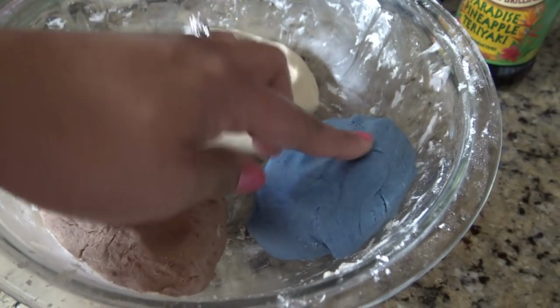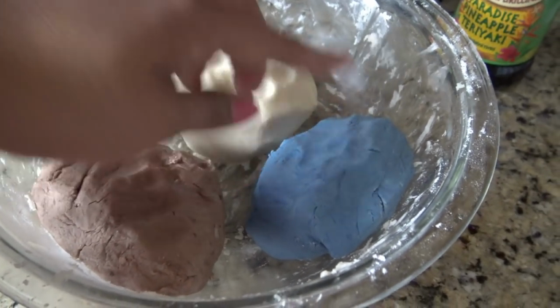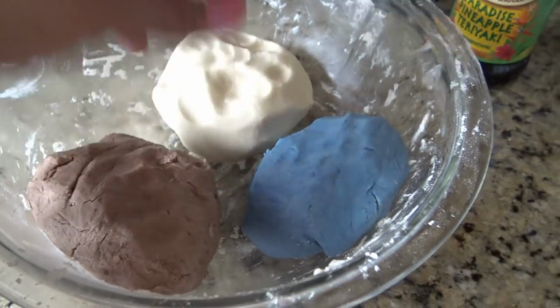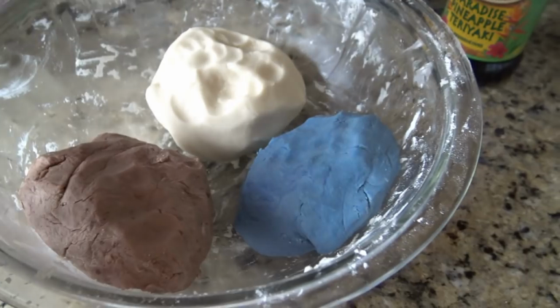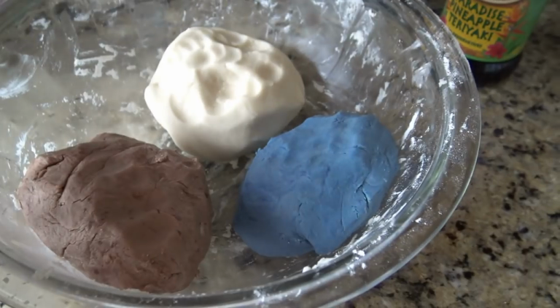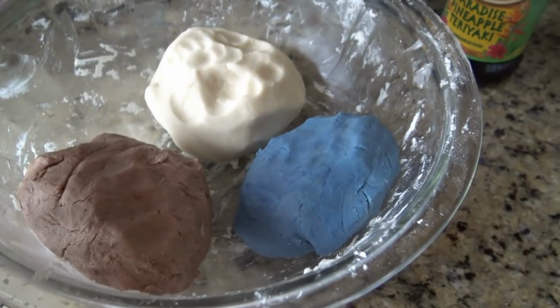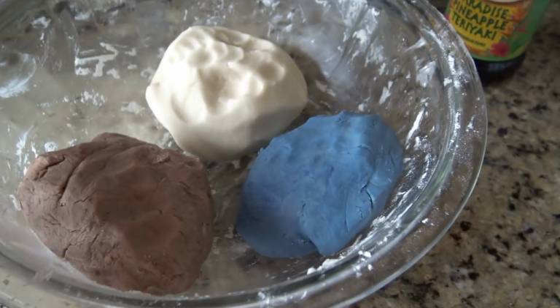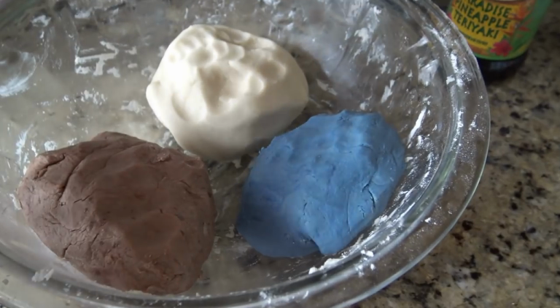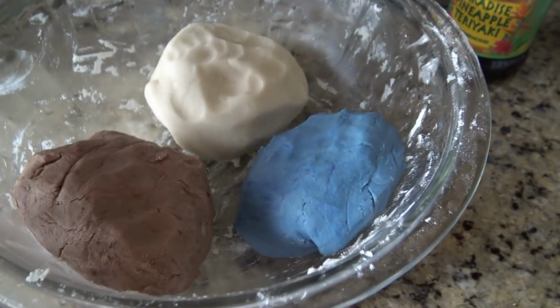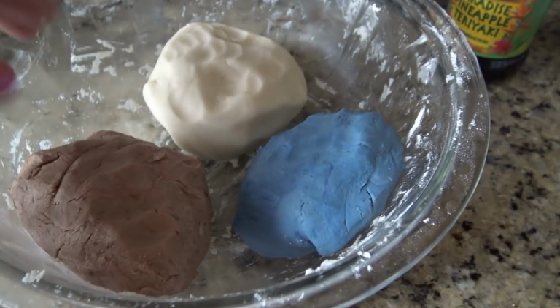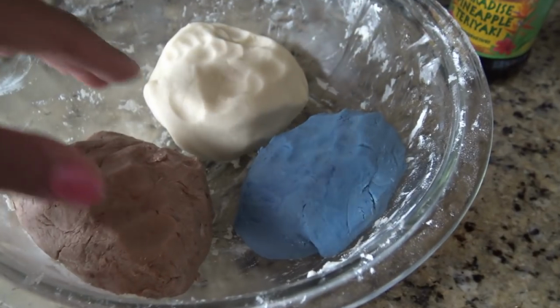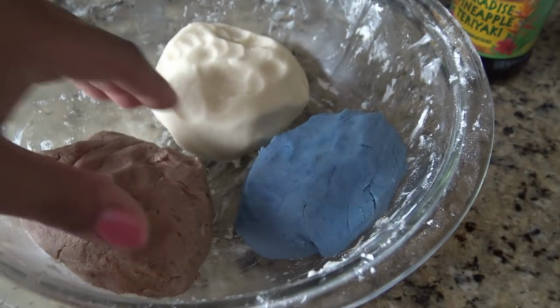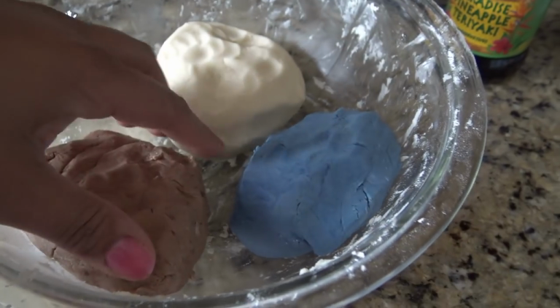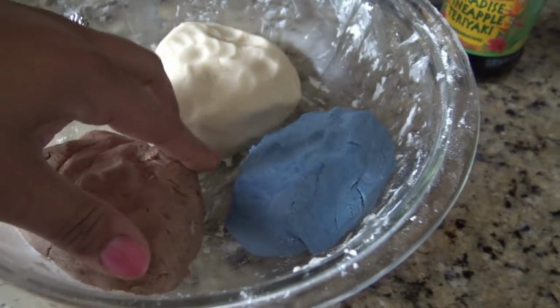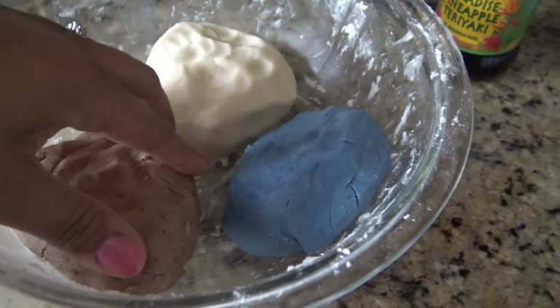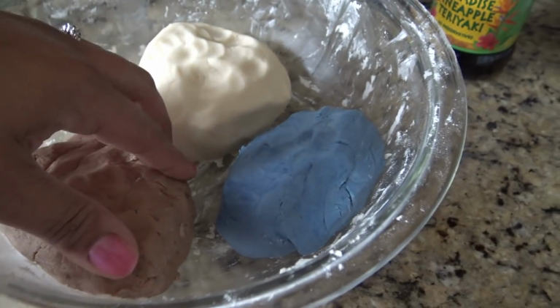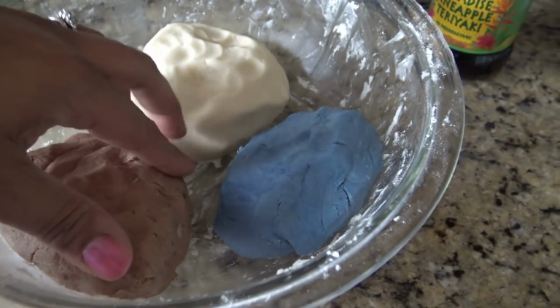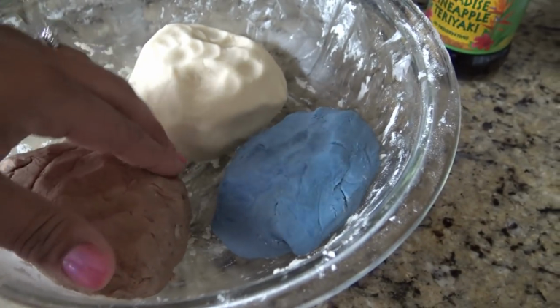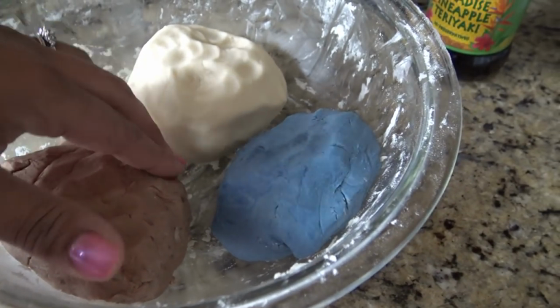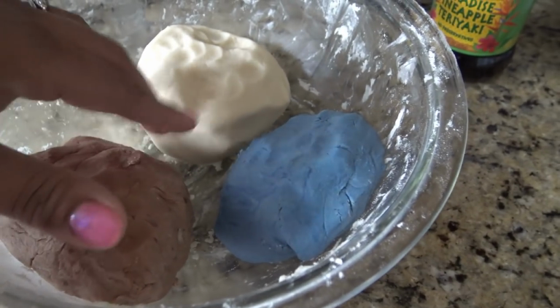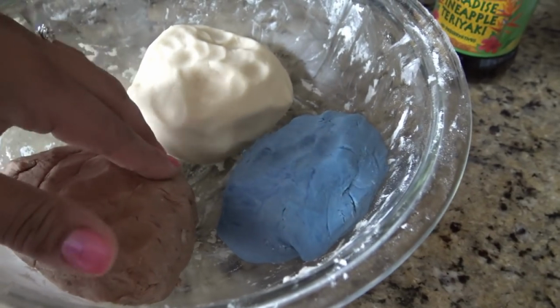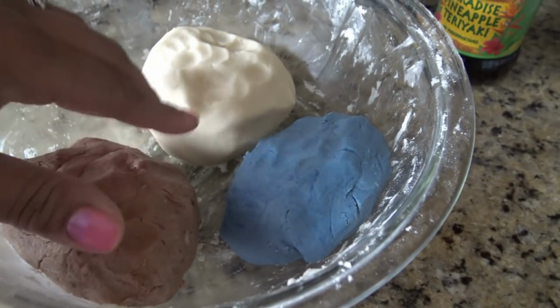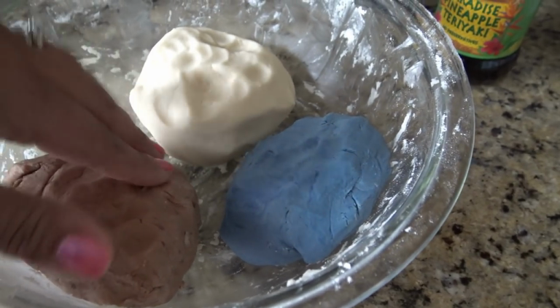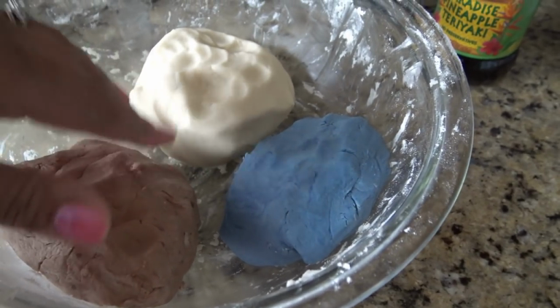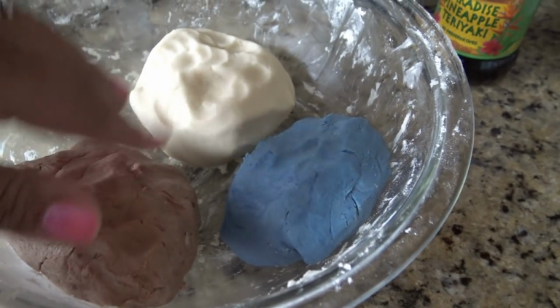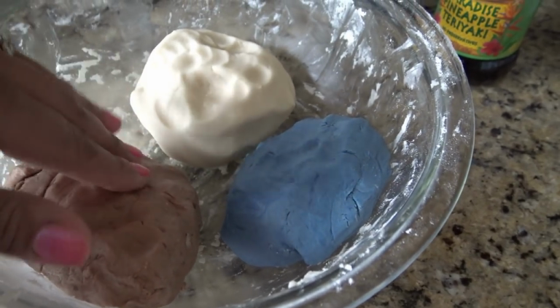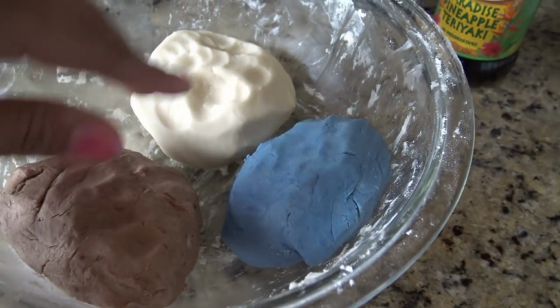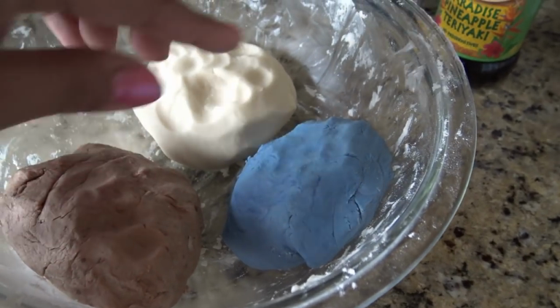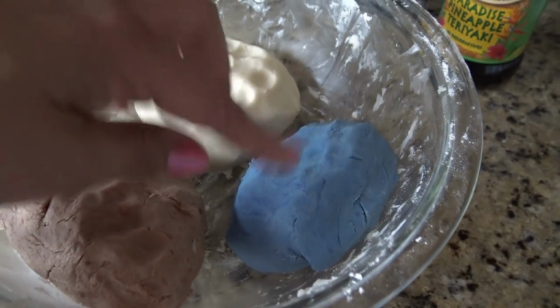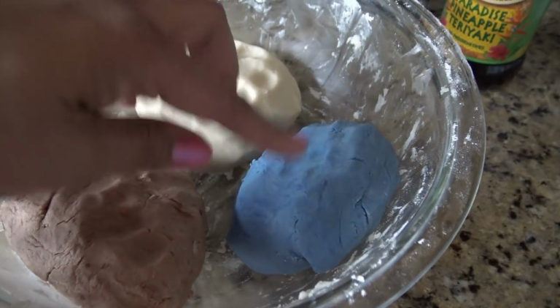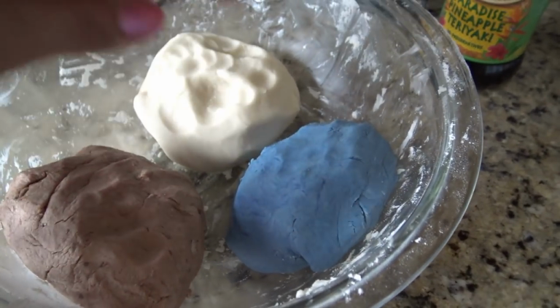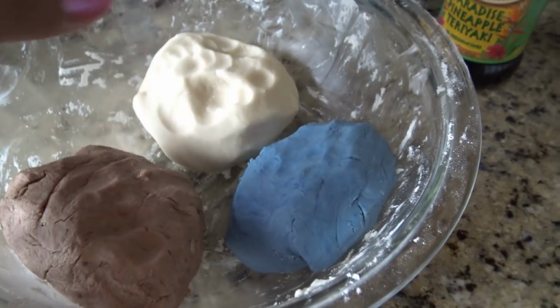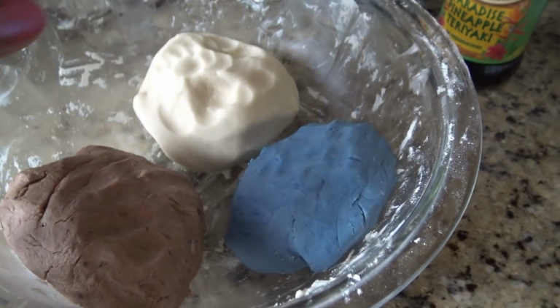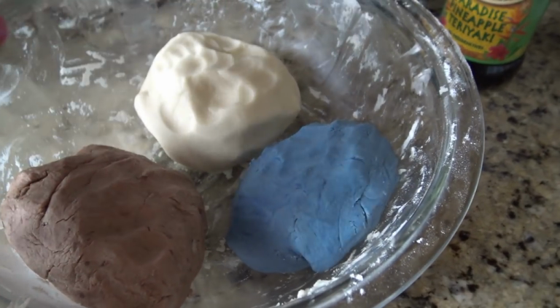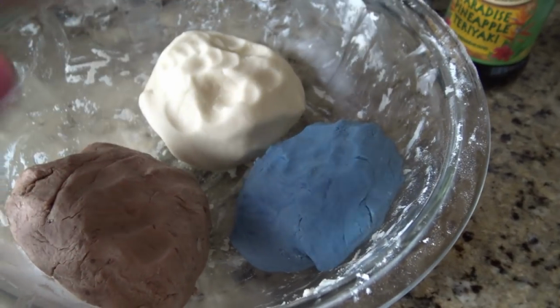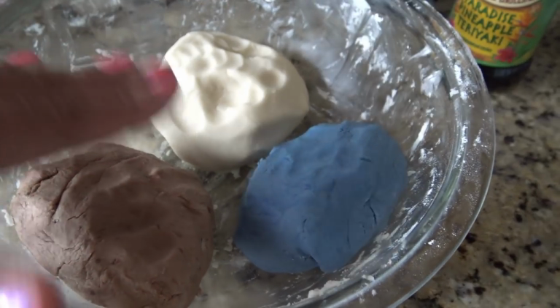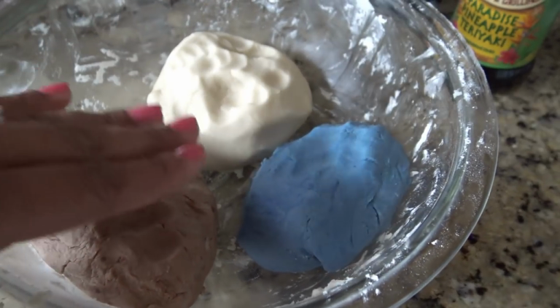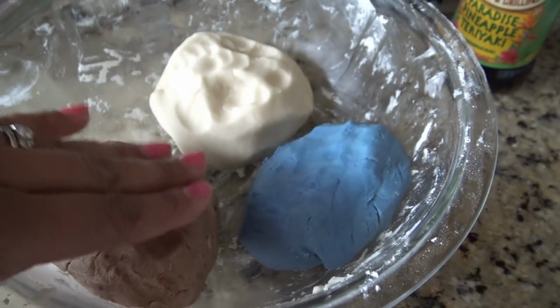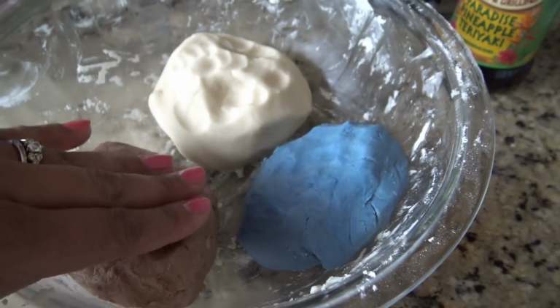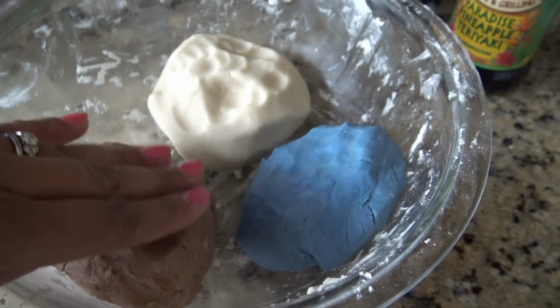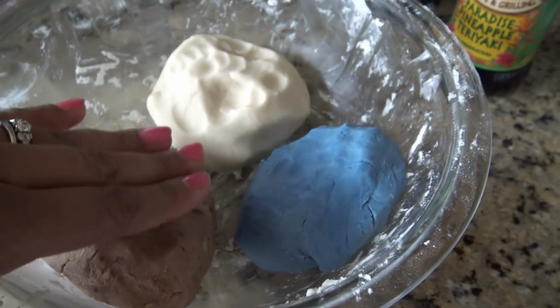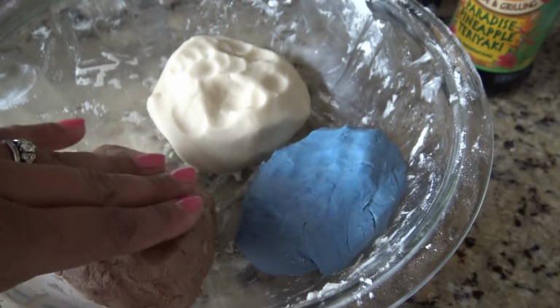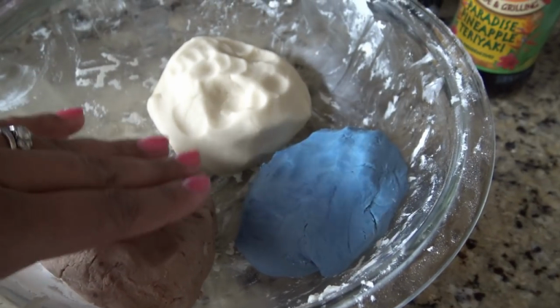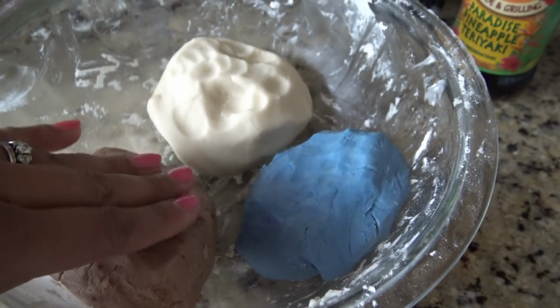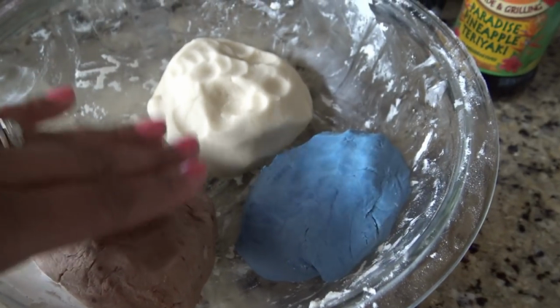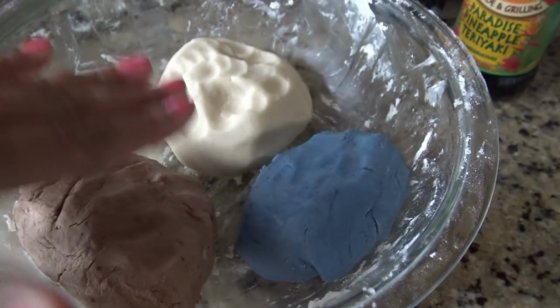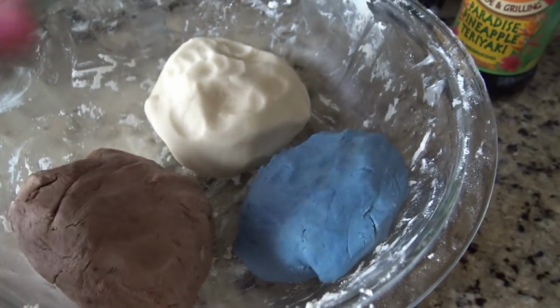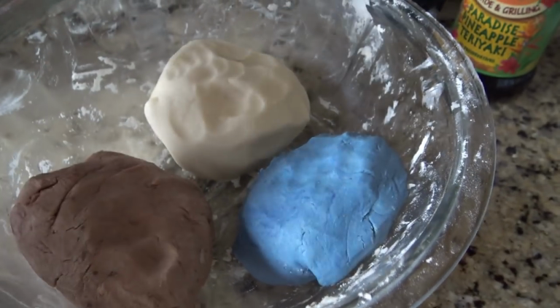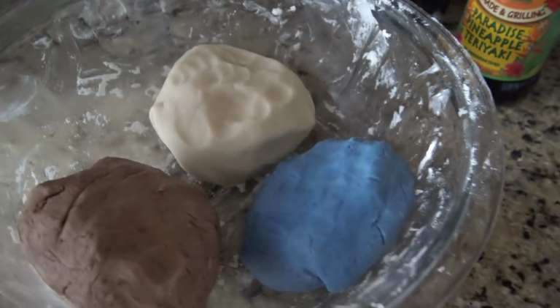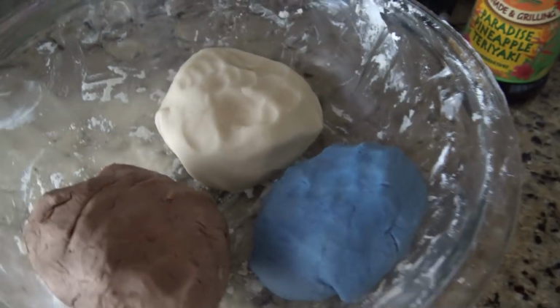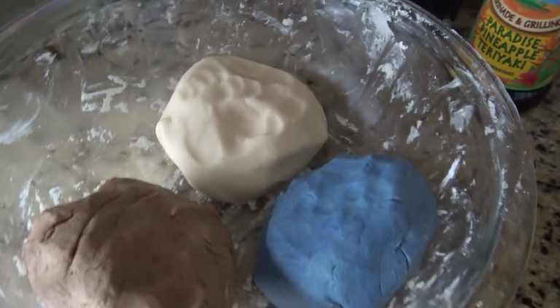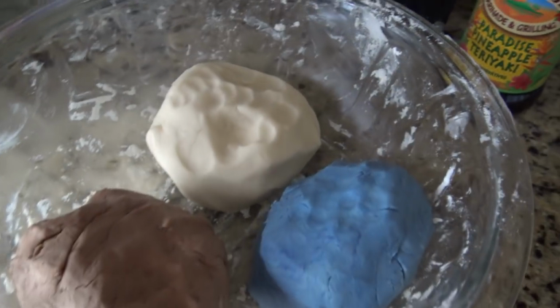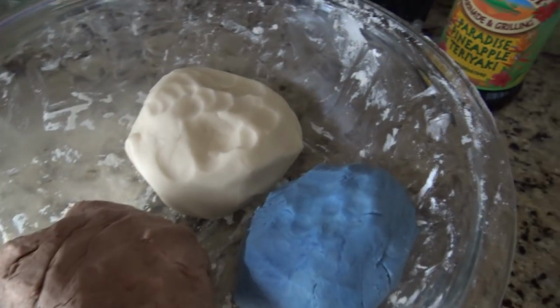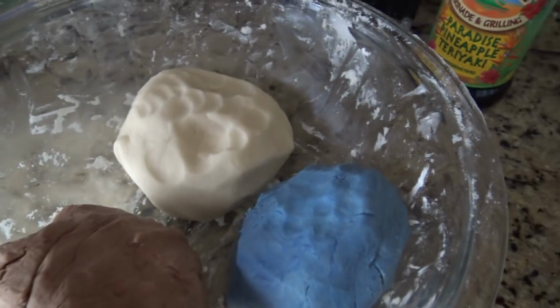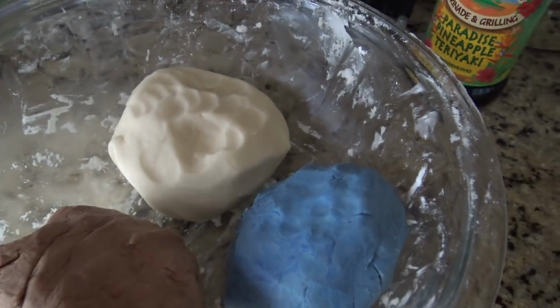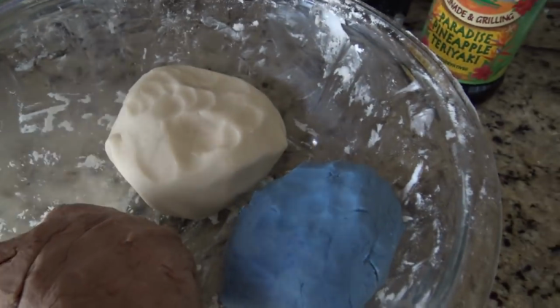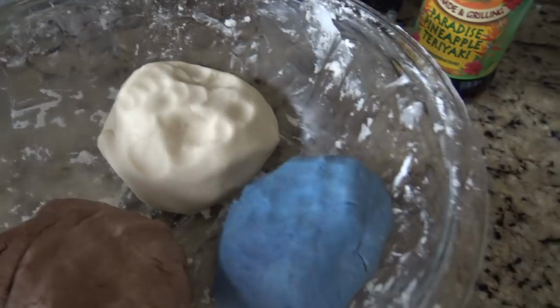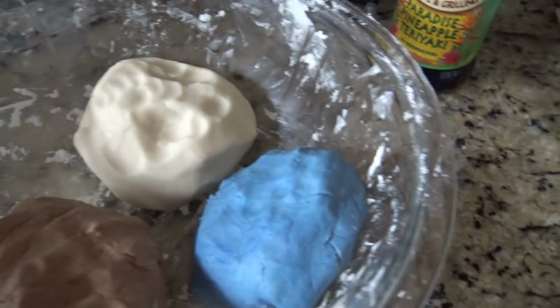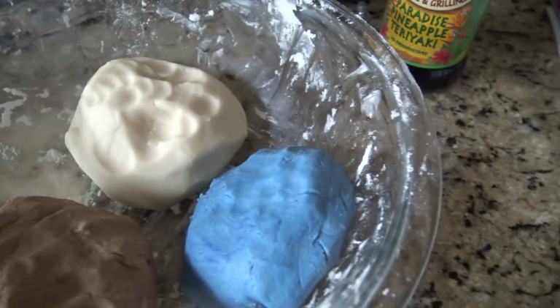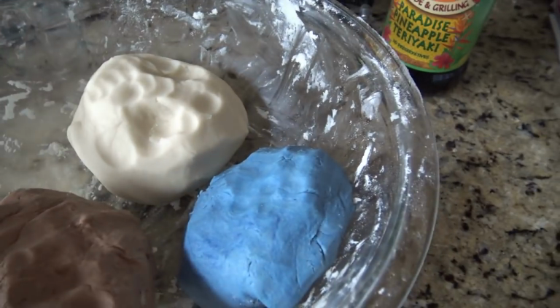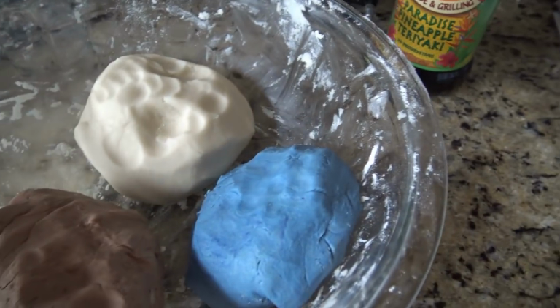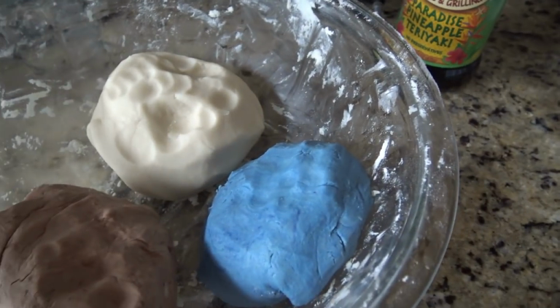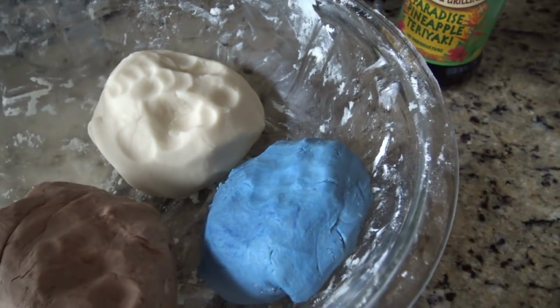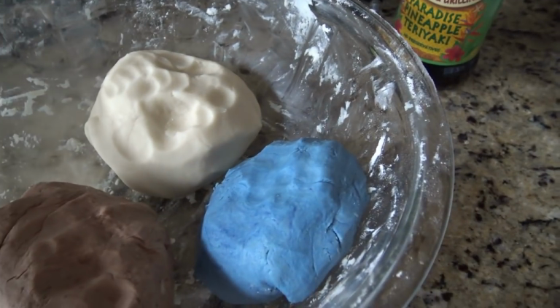You know what? She wants blue ones, I'm going to make blue ones. That's the point of making them at home, right? You can do what you want. So I made her blue ones. This stuff is so soft — maybe I shouldn't keep it in there.